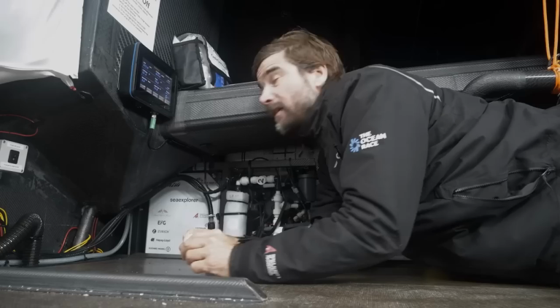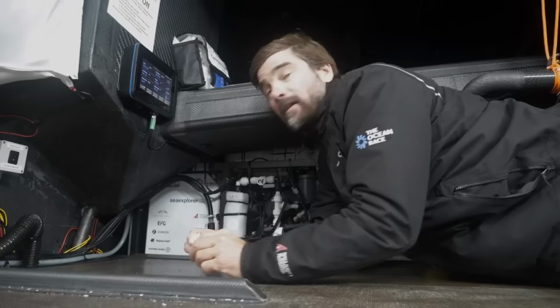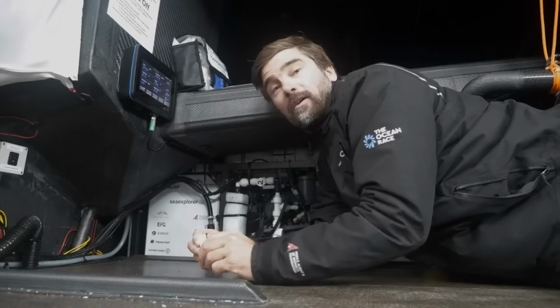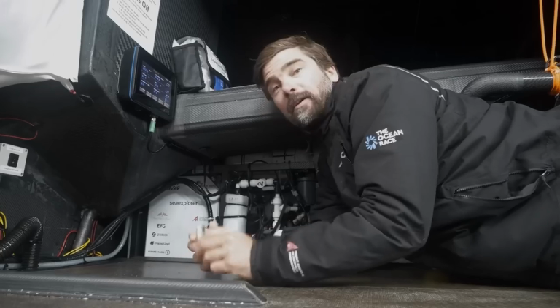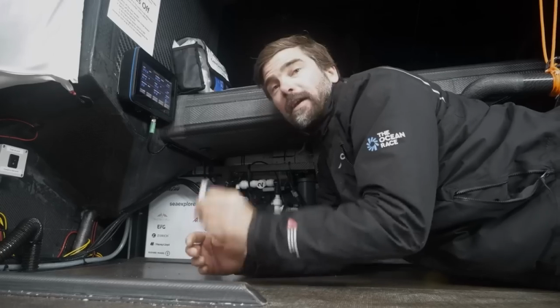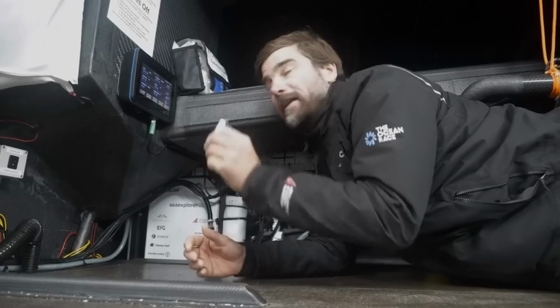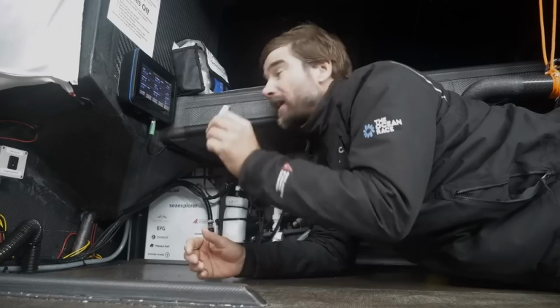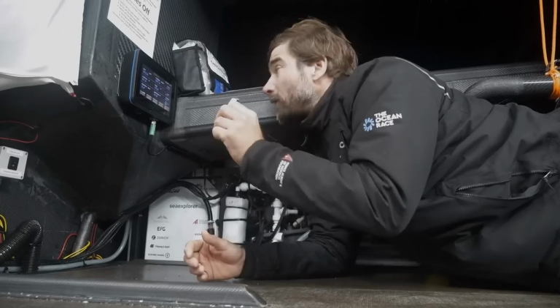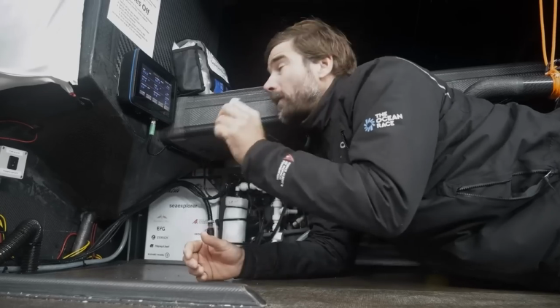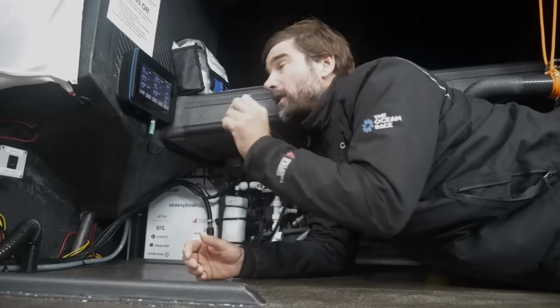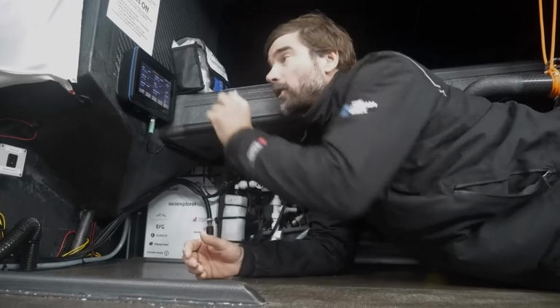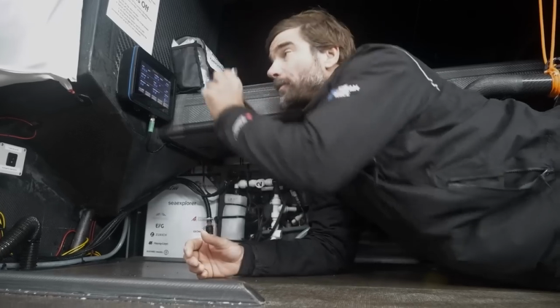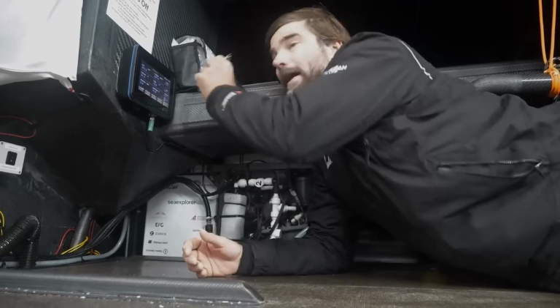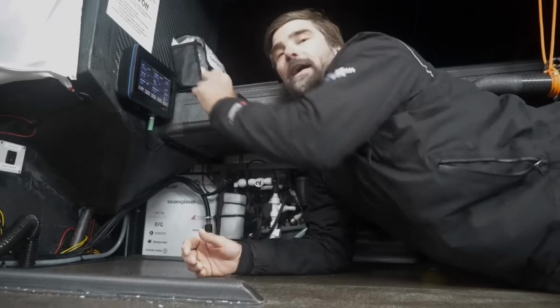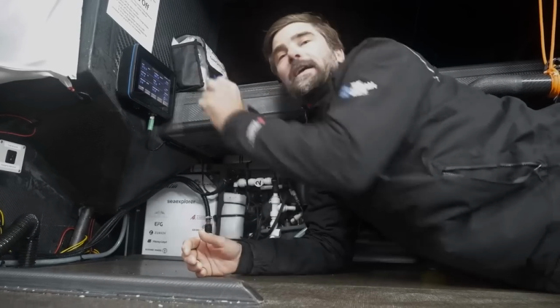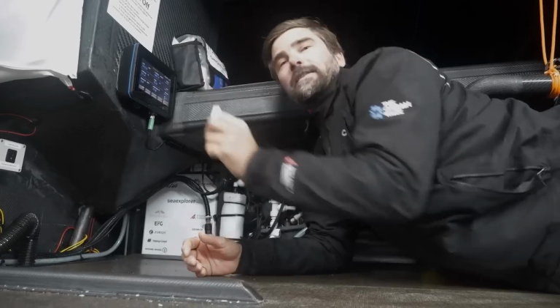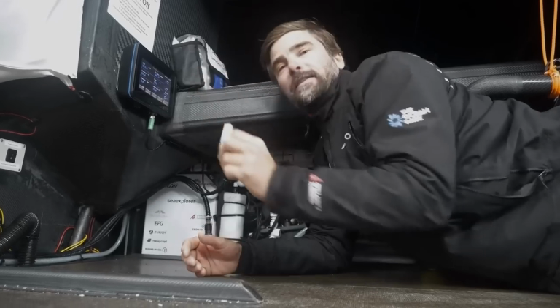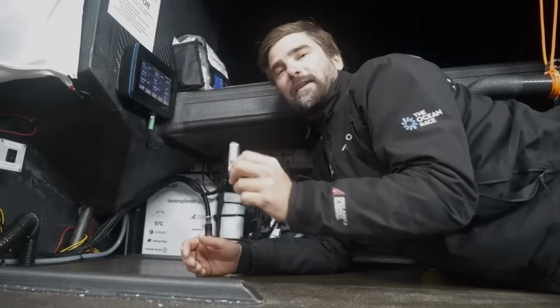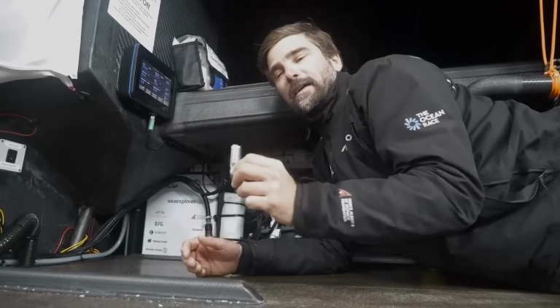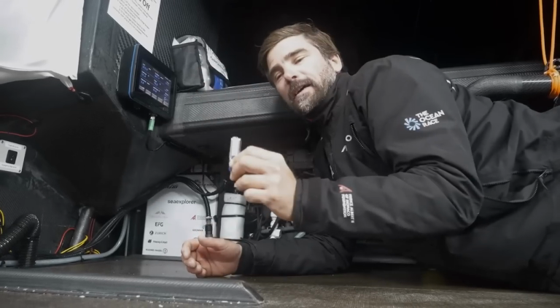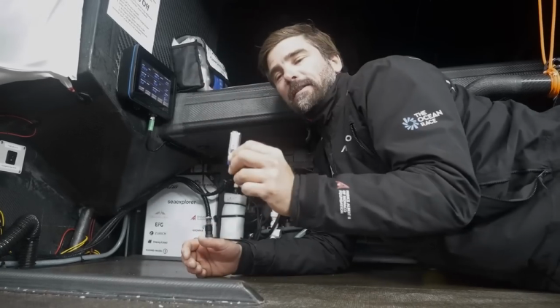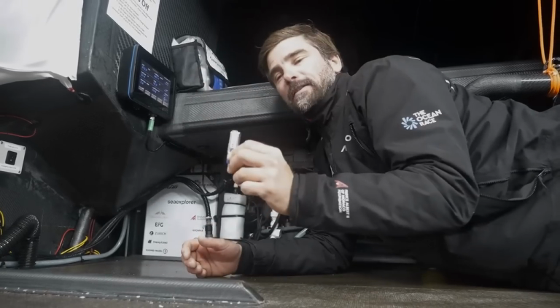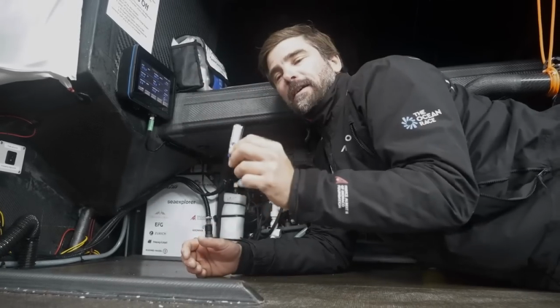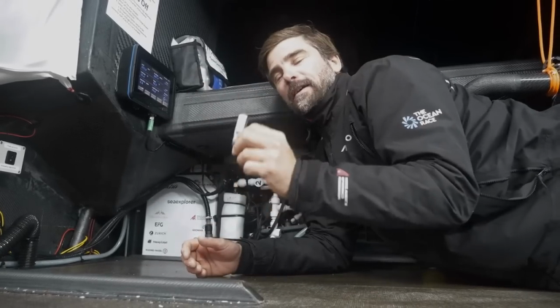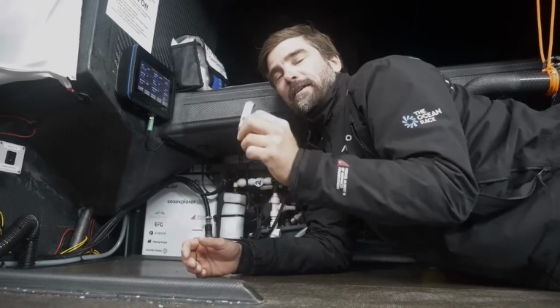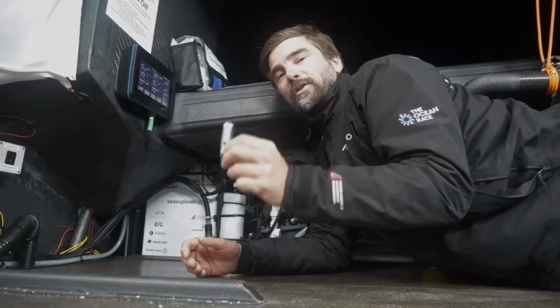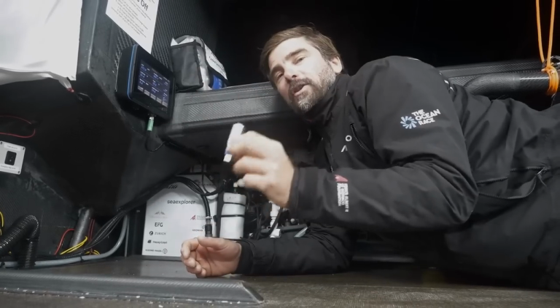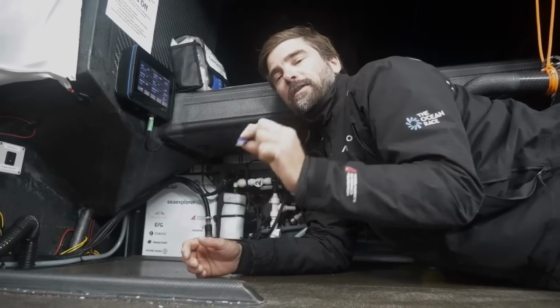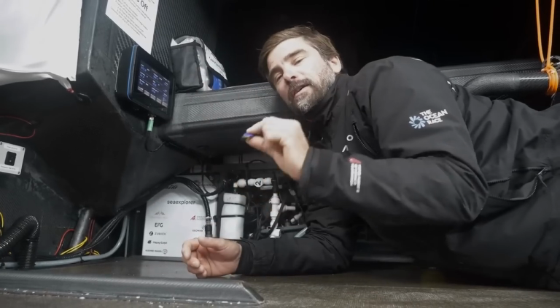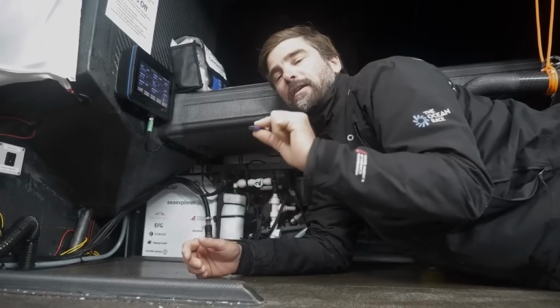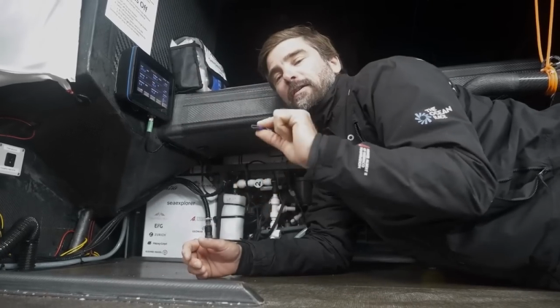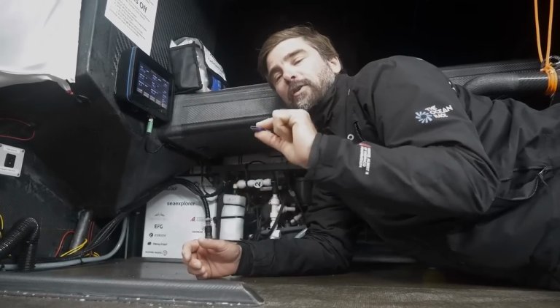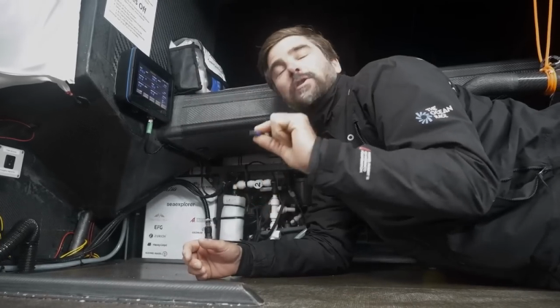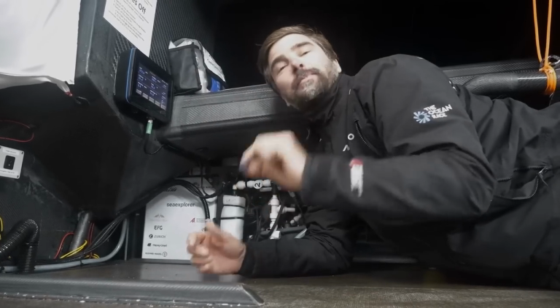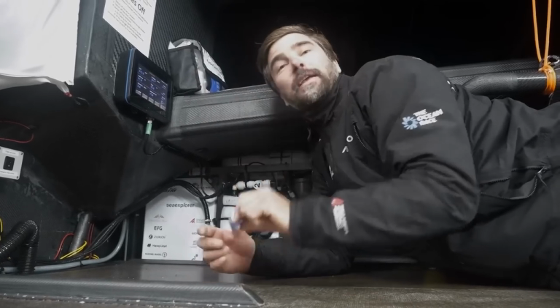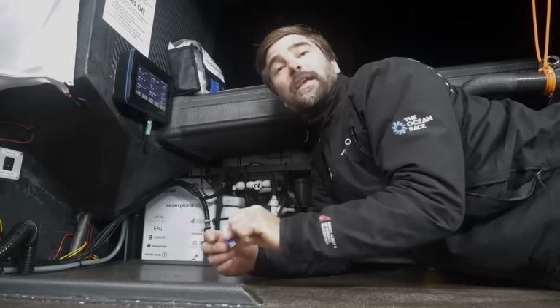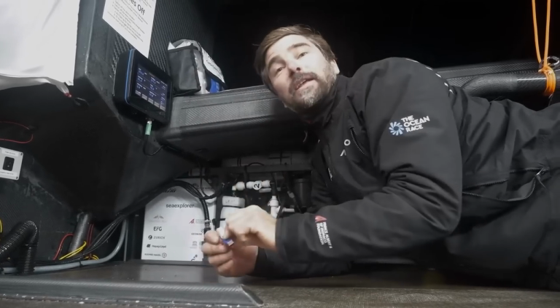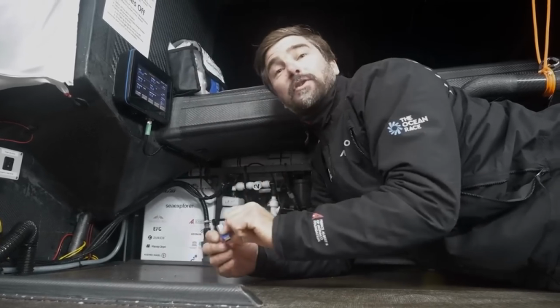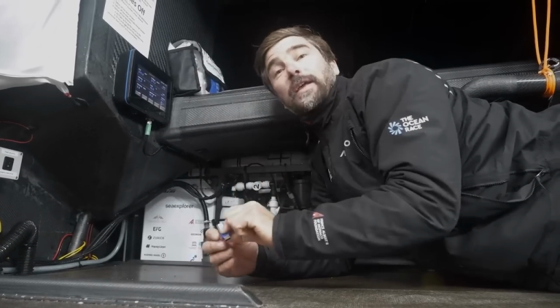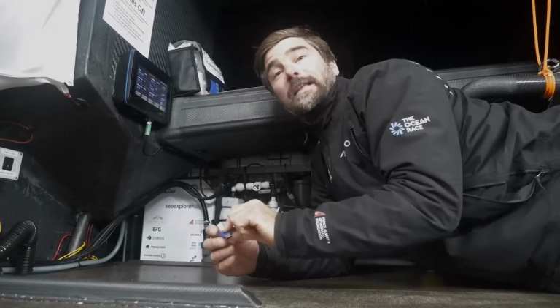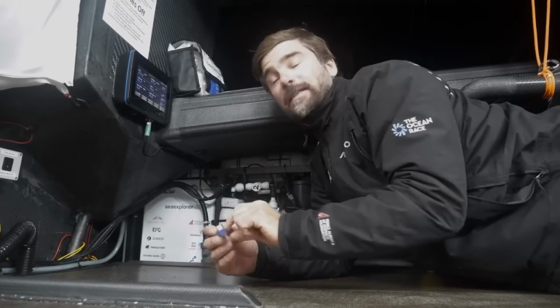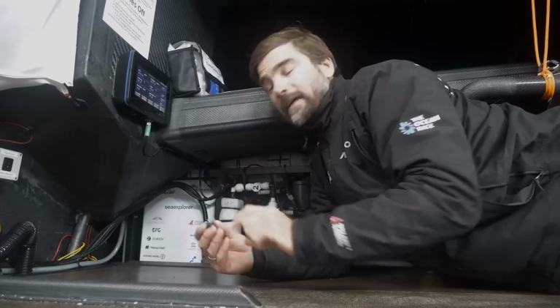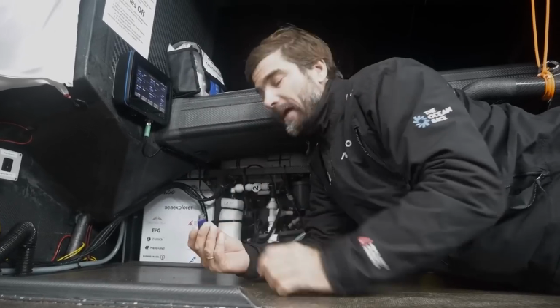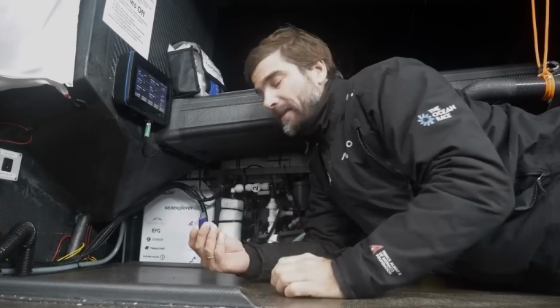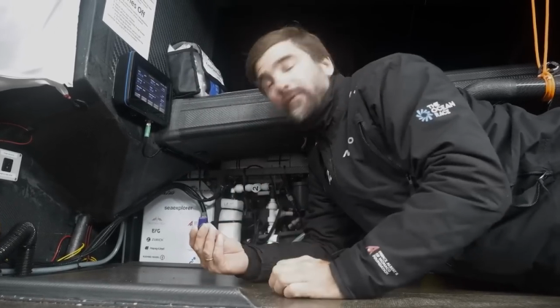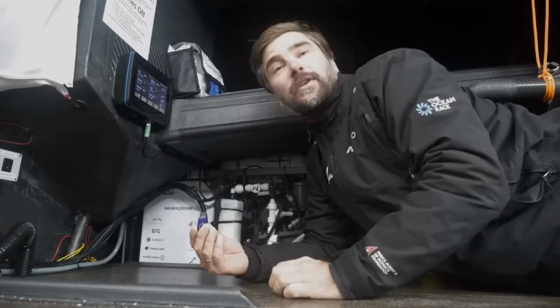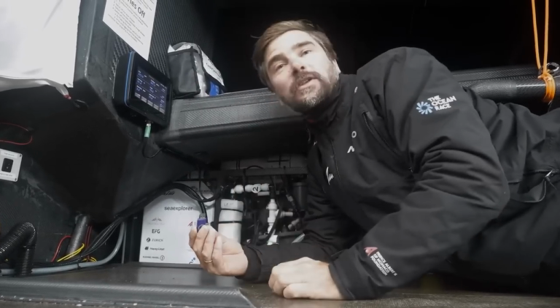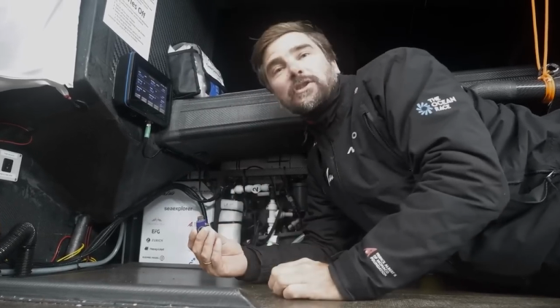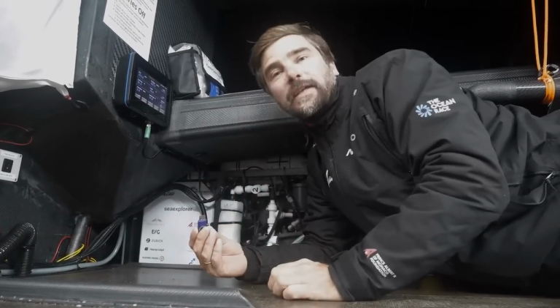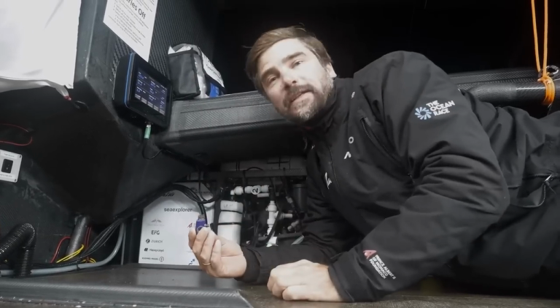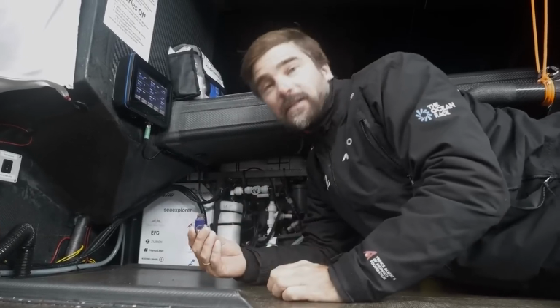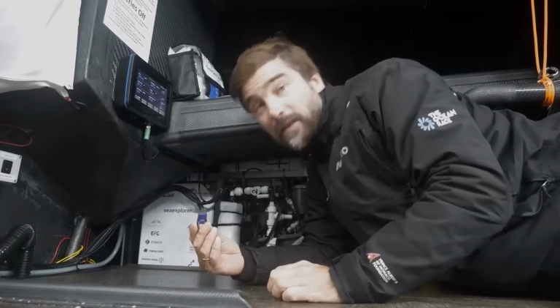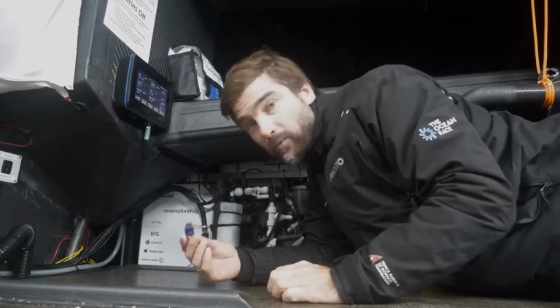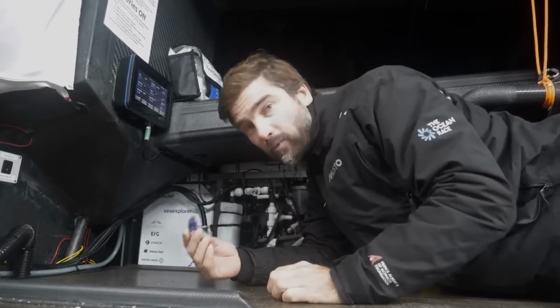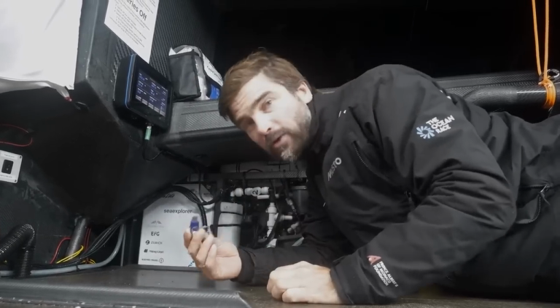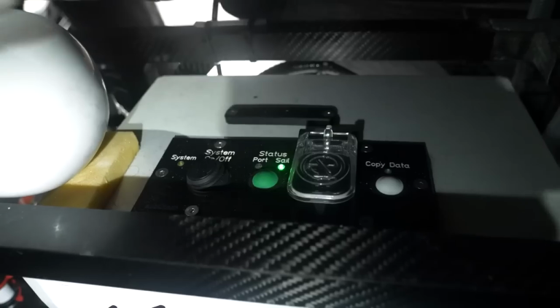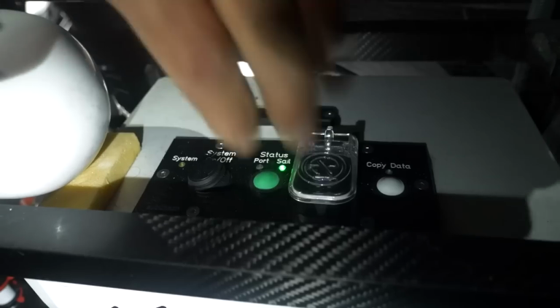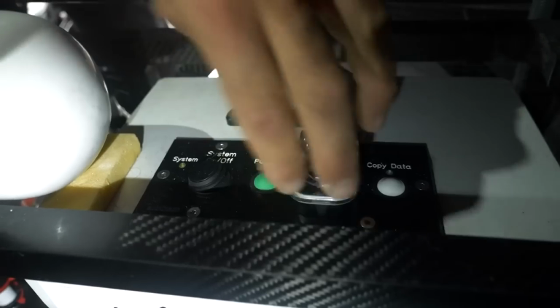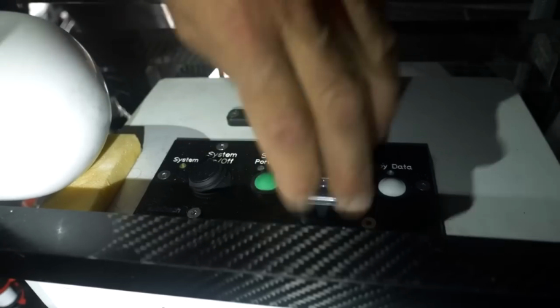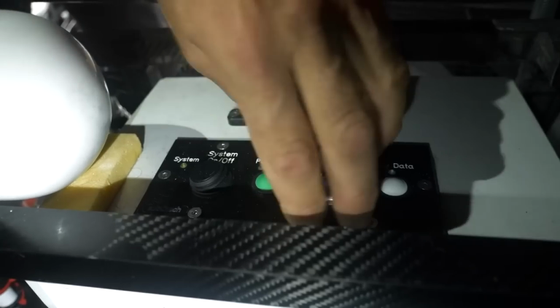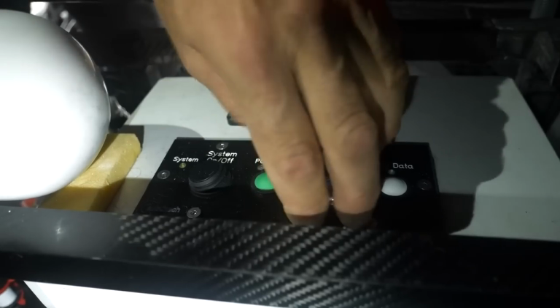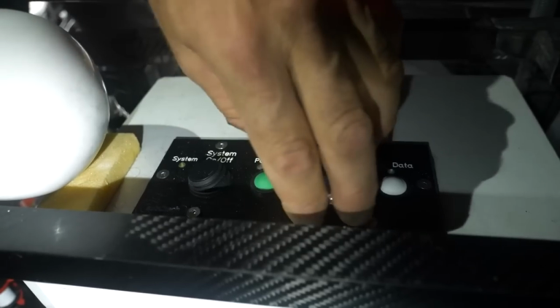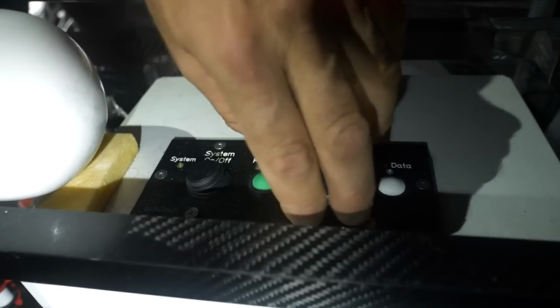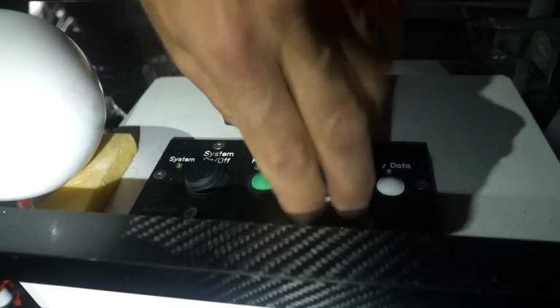Now we'll go behind and insert the USB key to get the high-definition data that we want to send to the scientists.